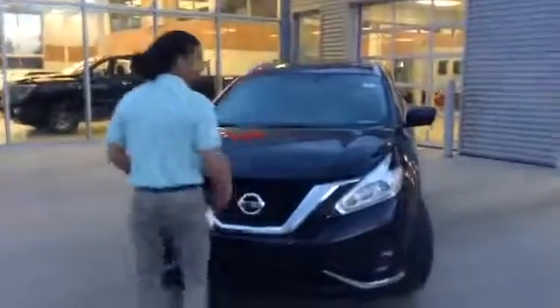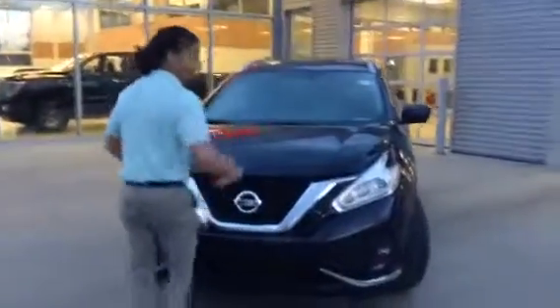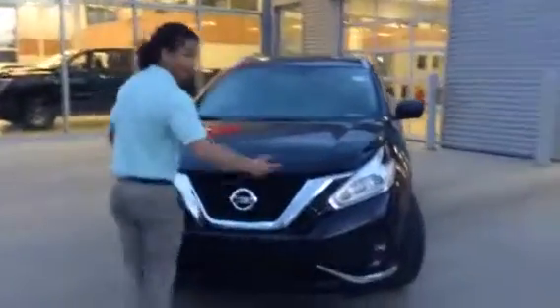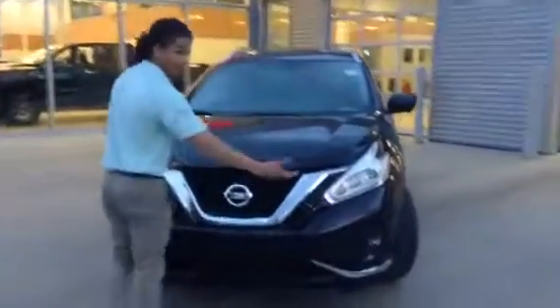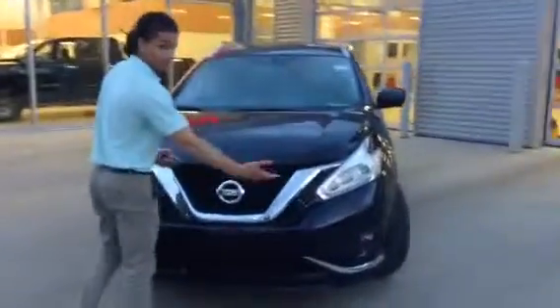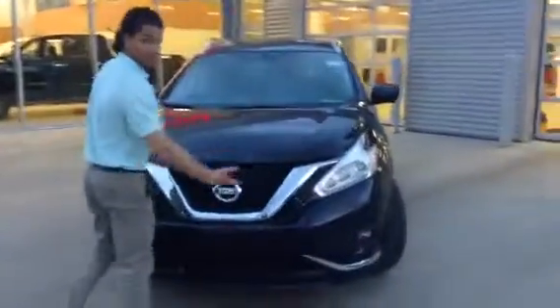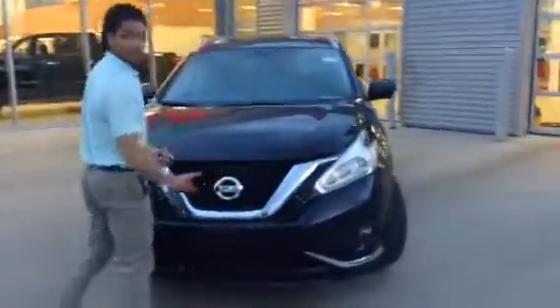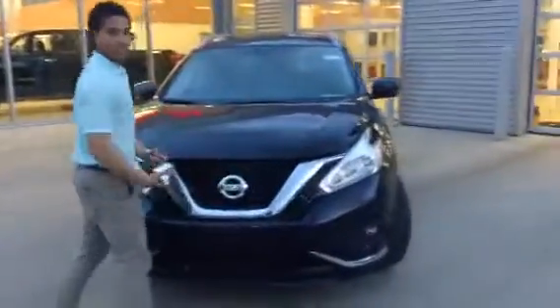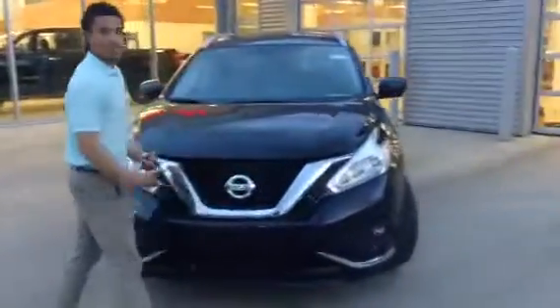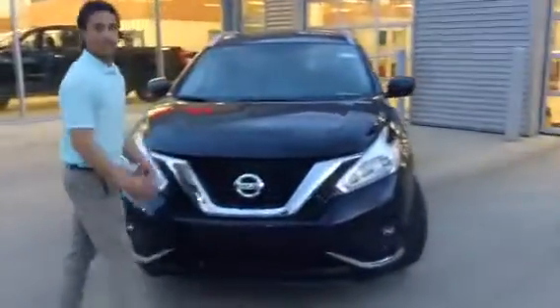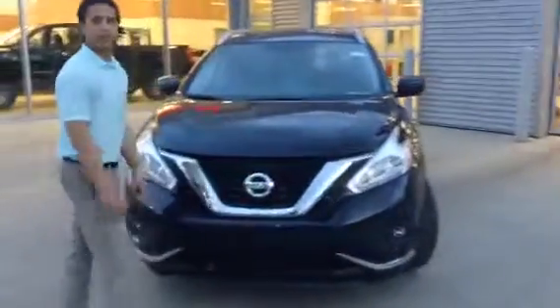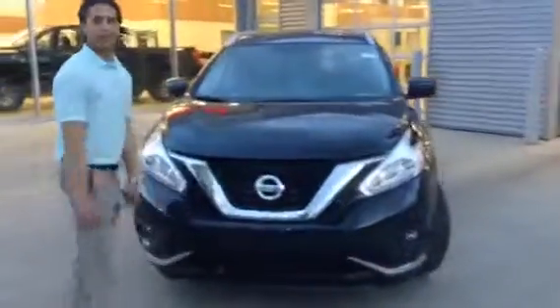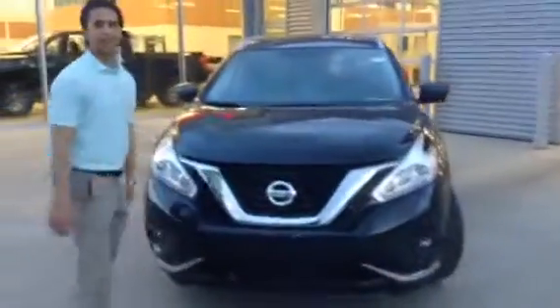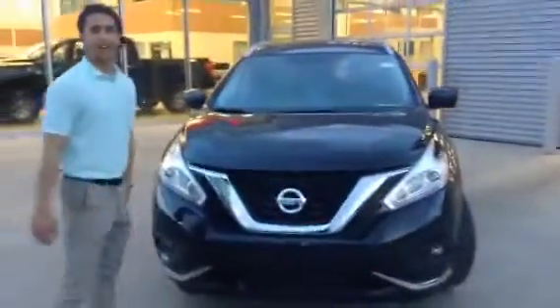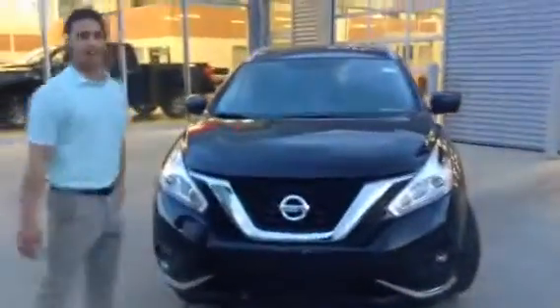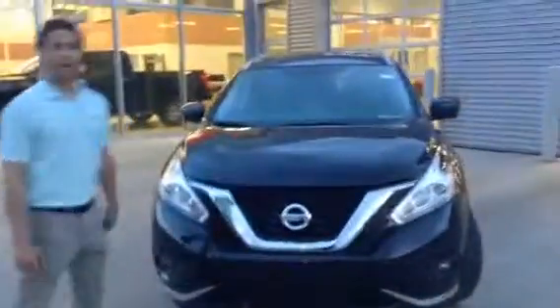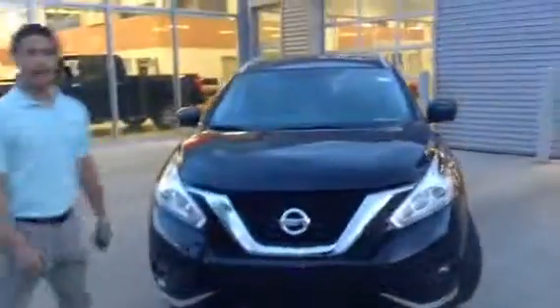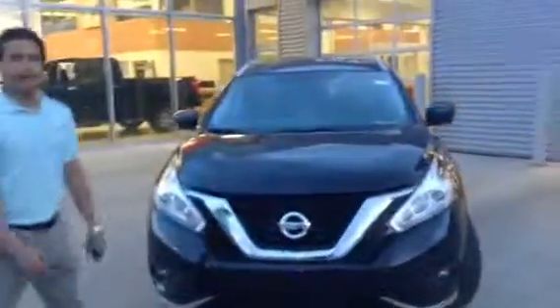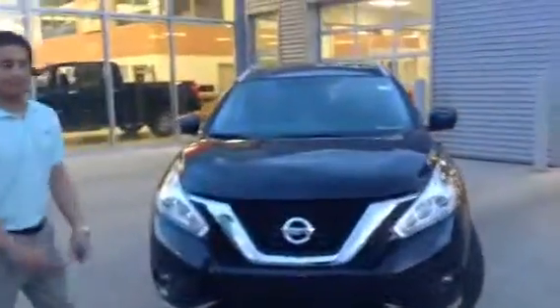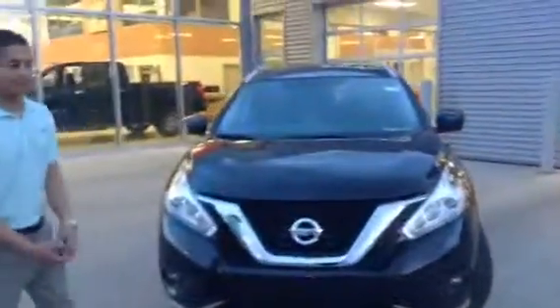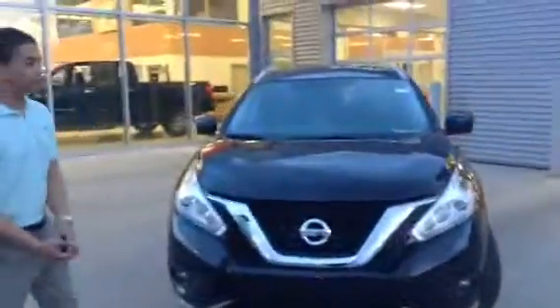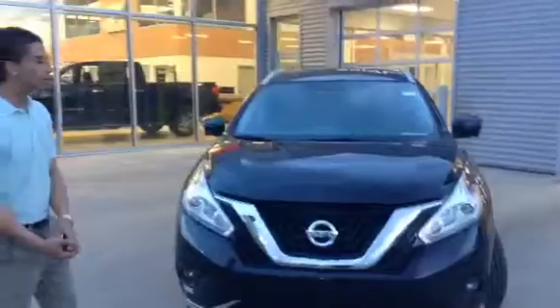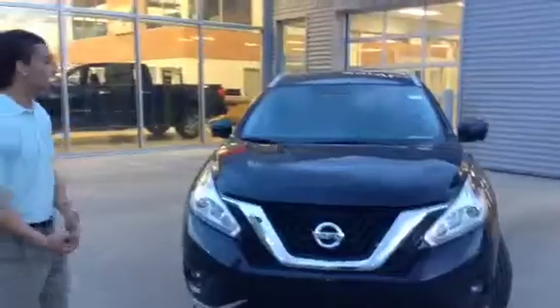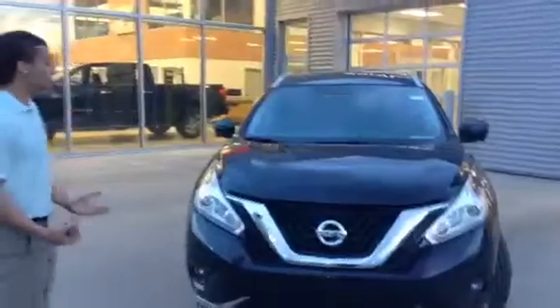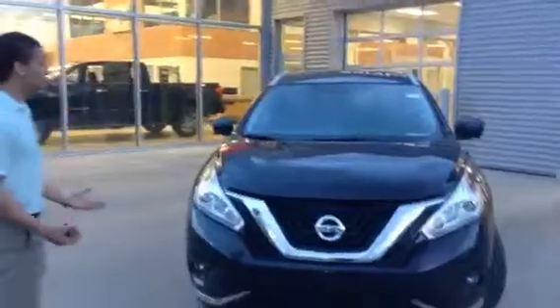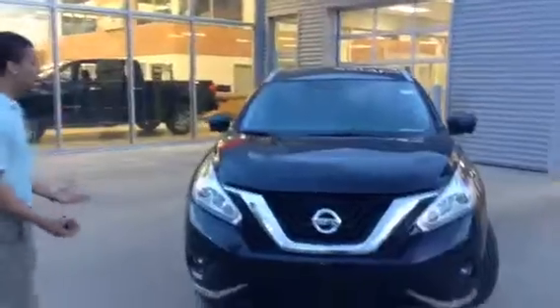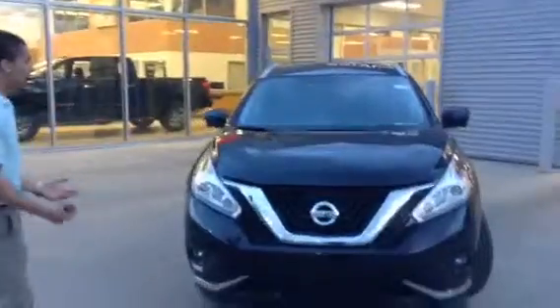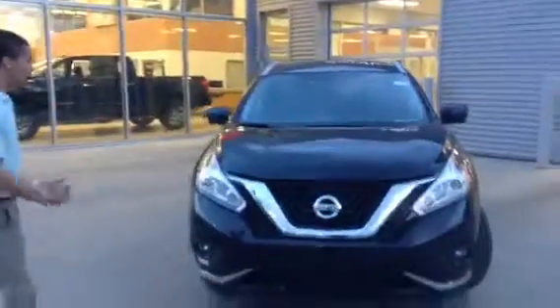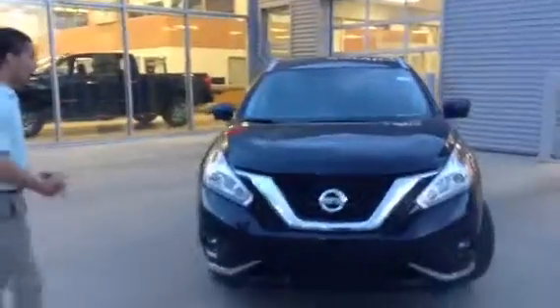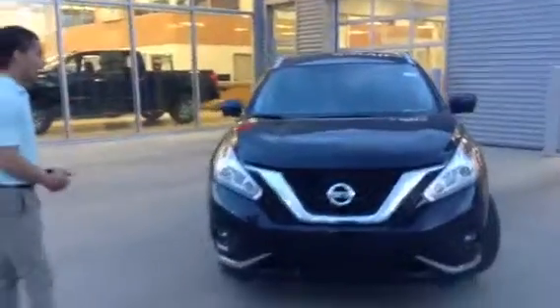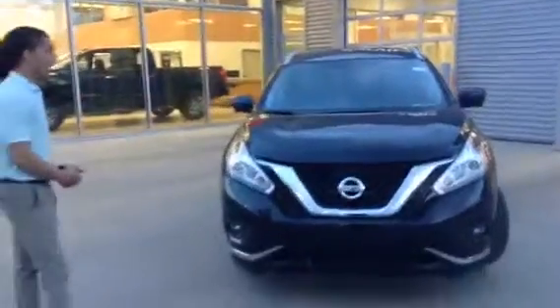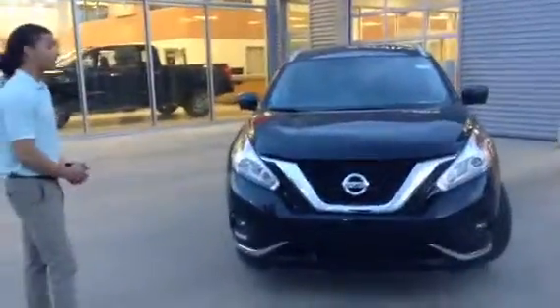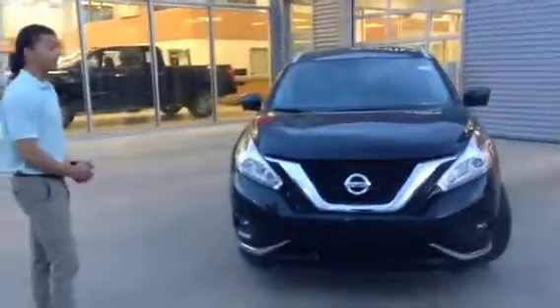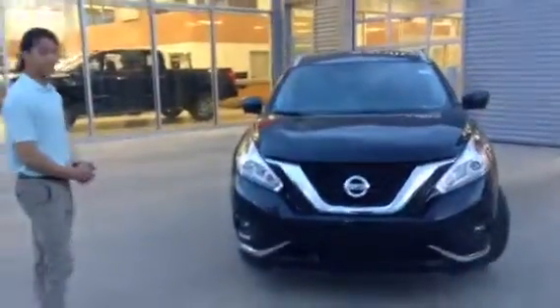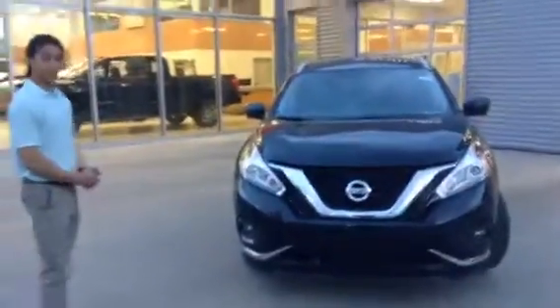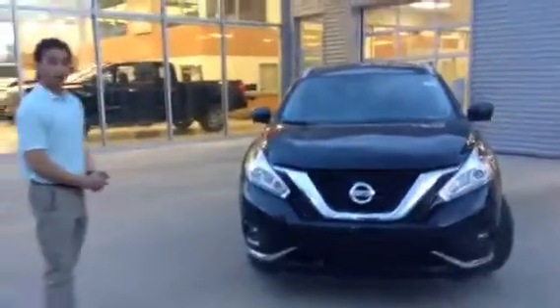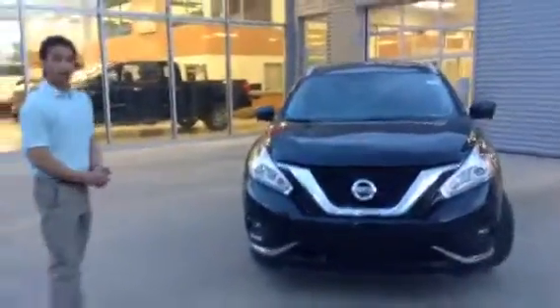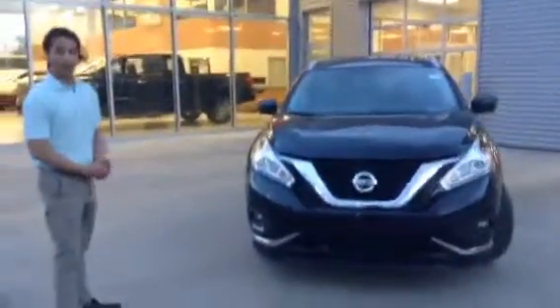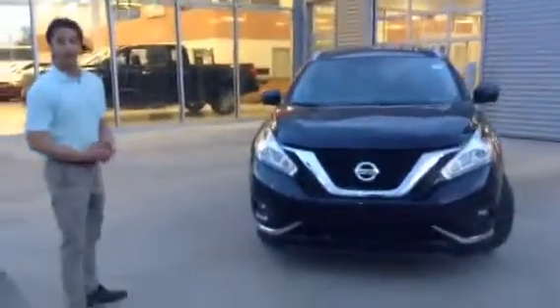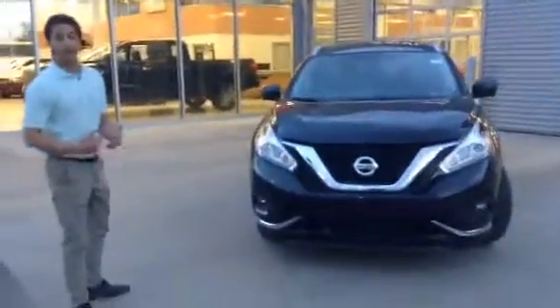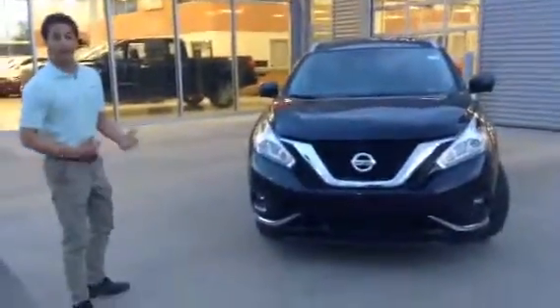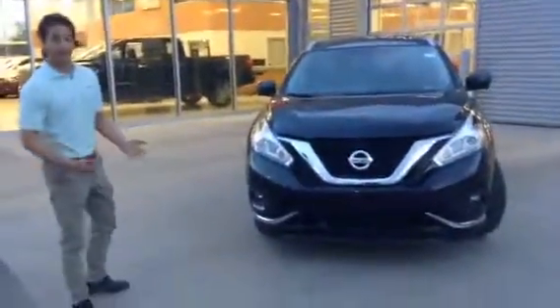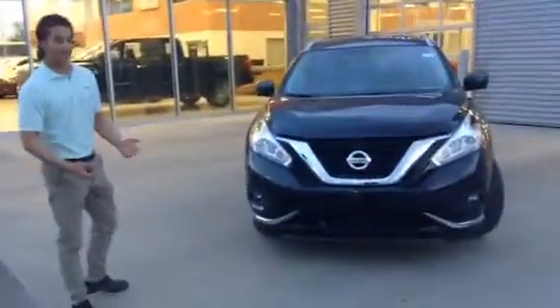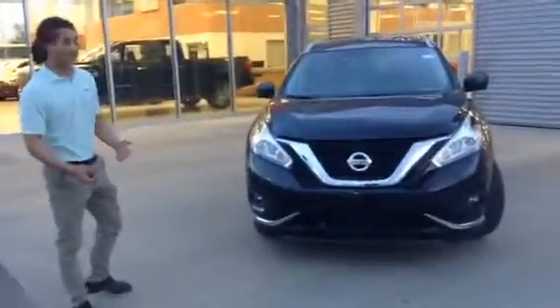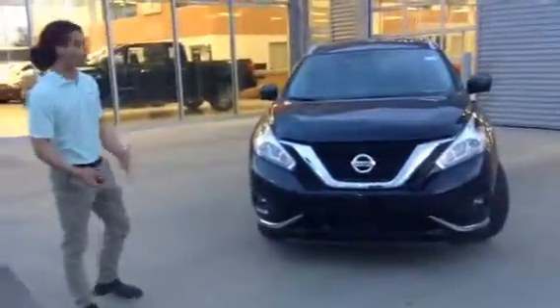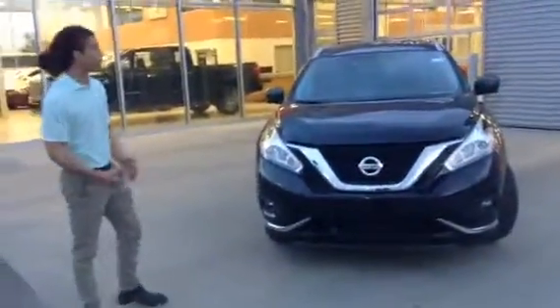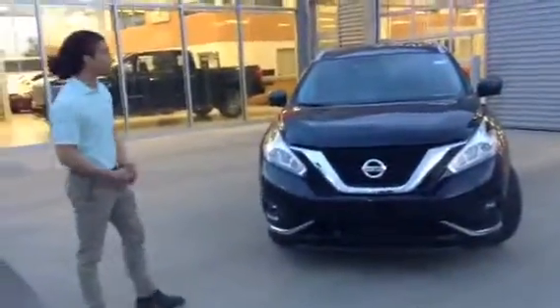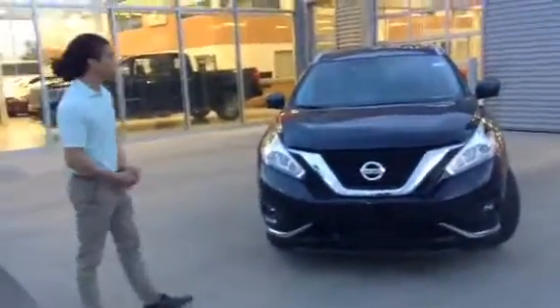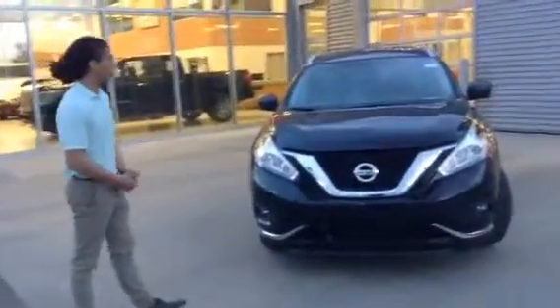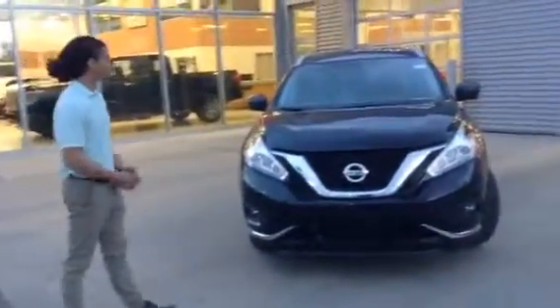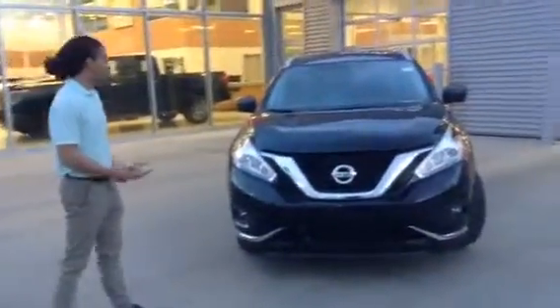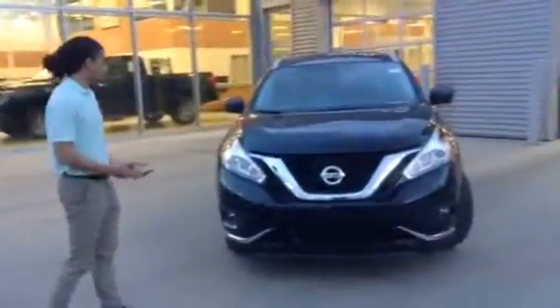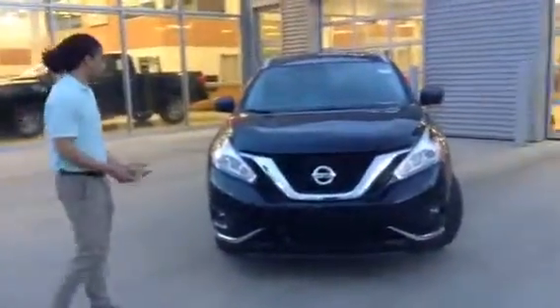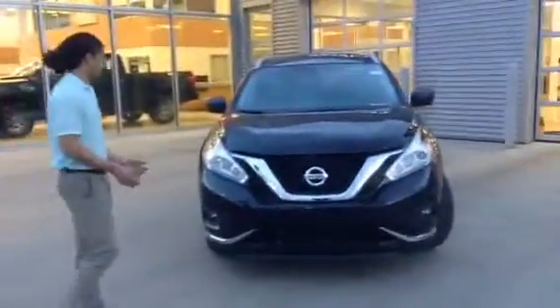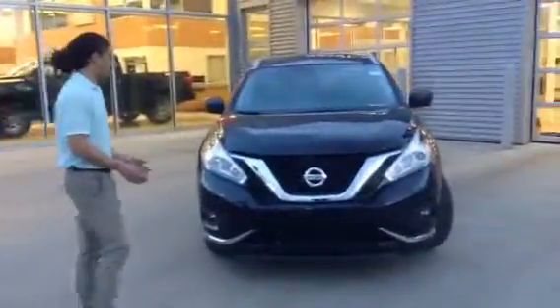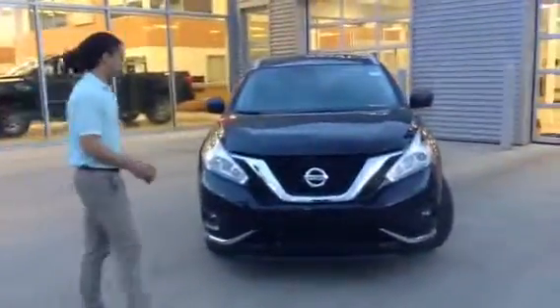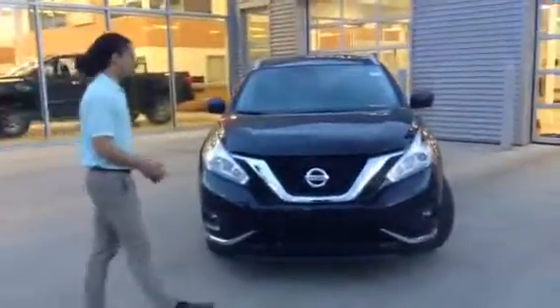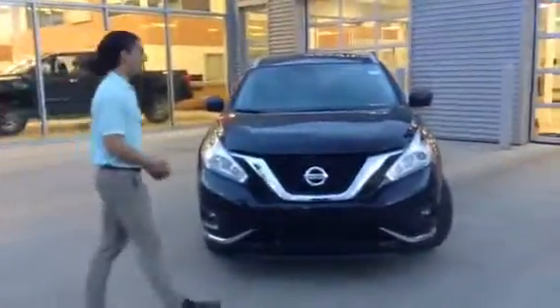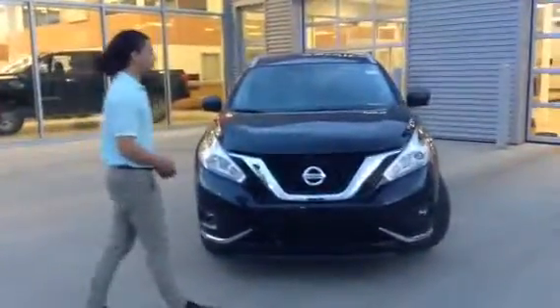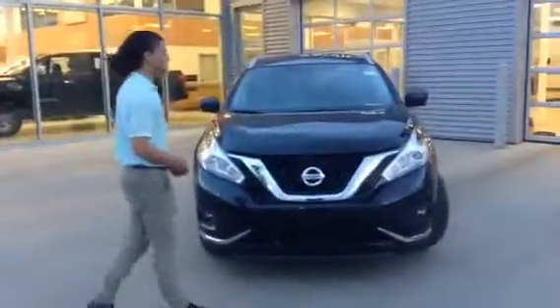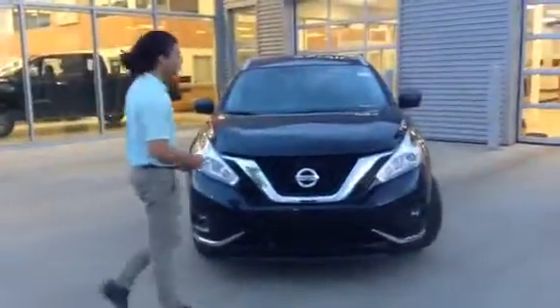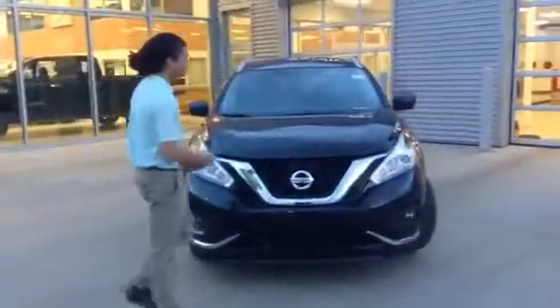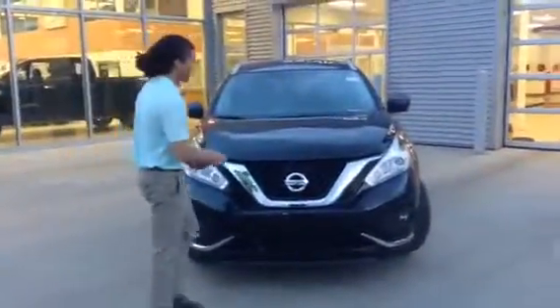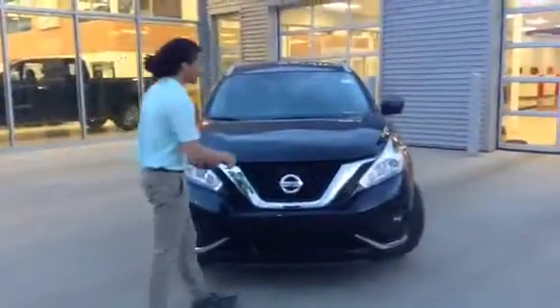As you can see, the magnetic black as you asked for, and the SL trim level — the one you're after as well.